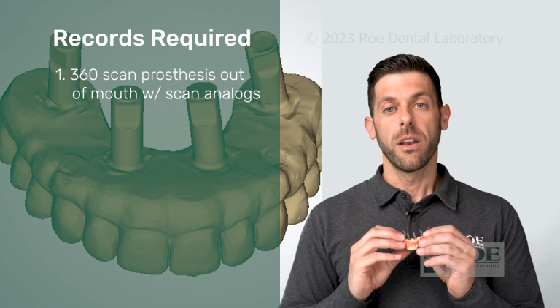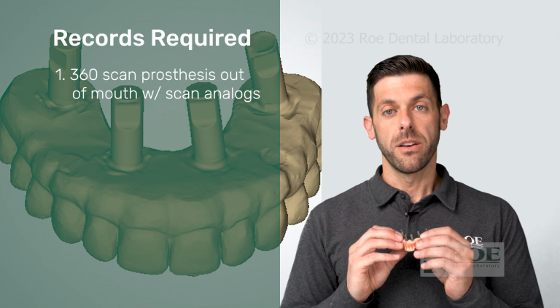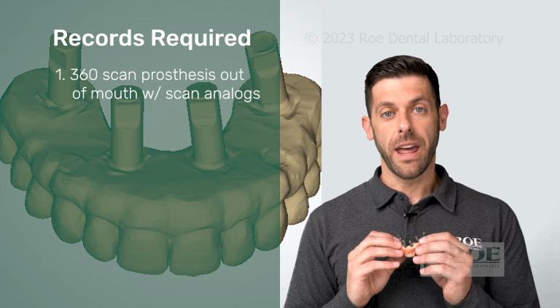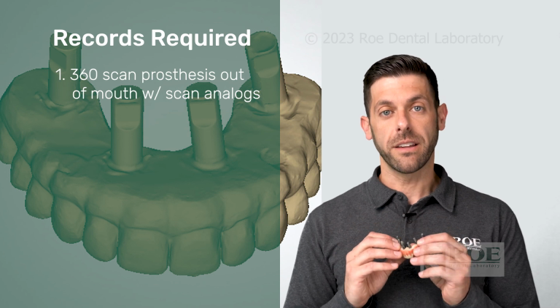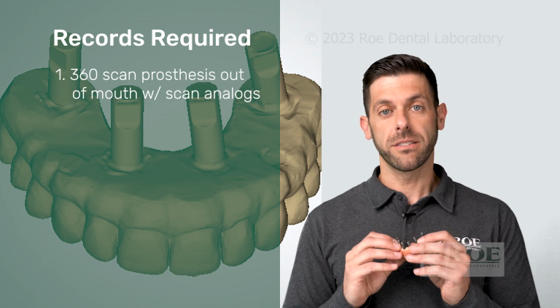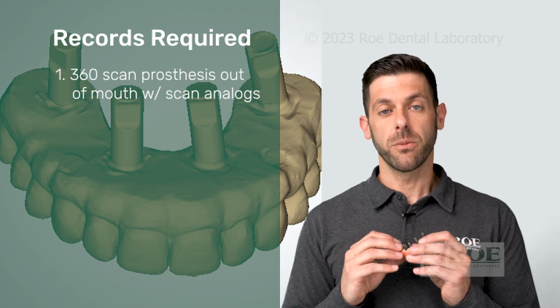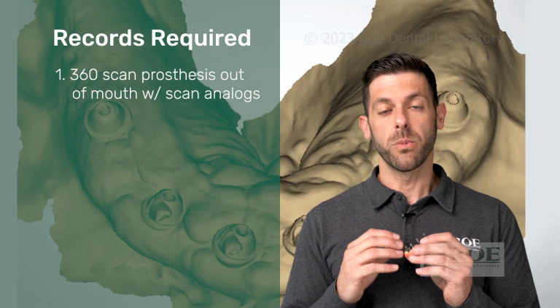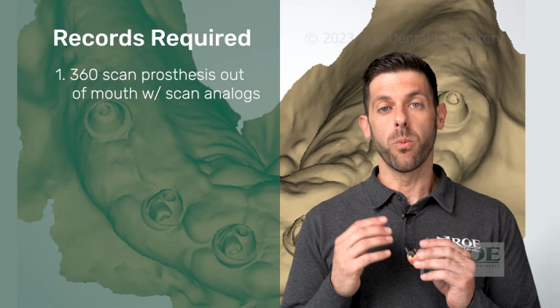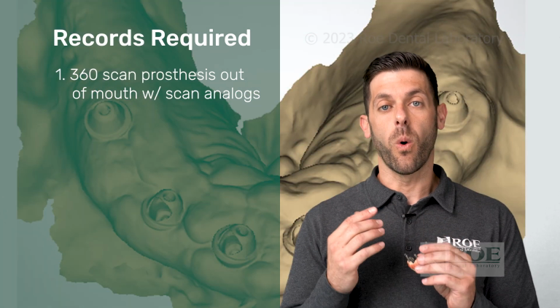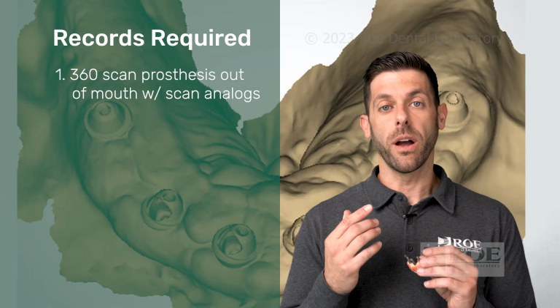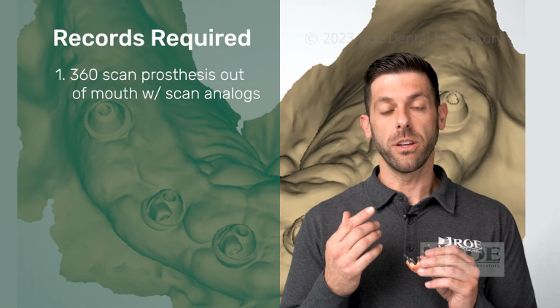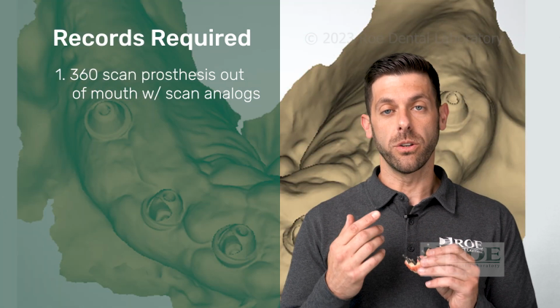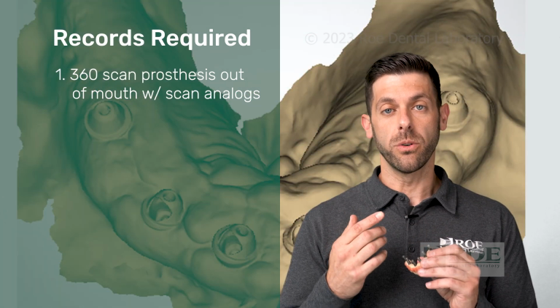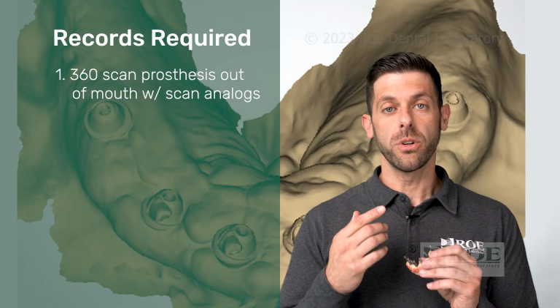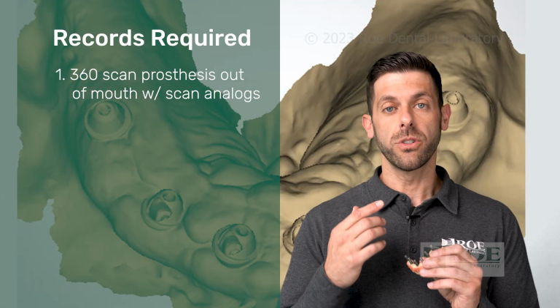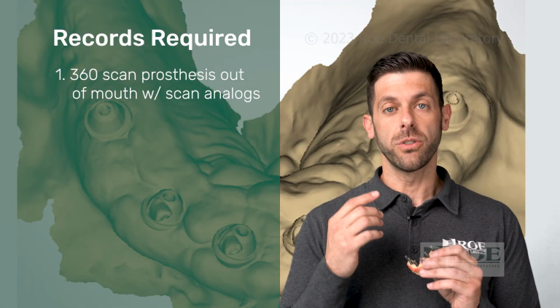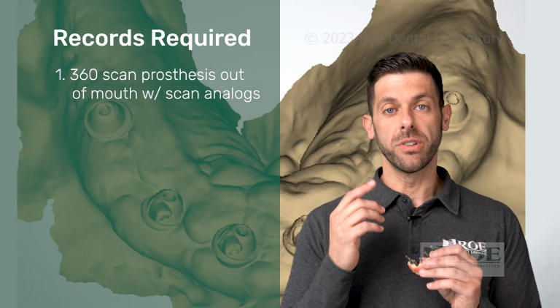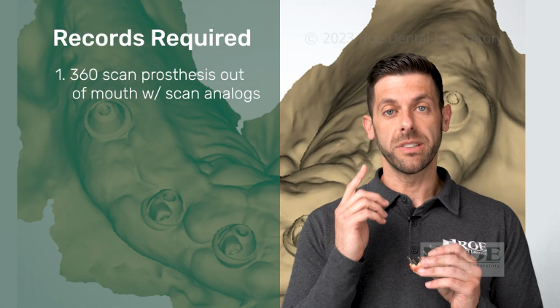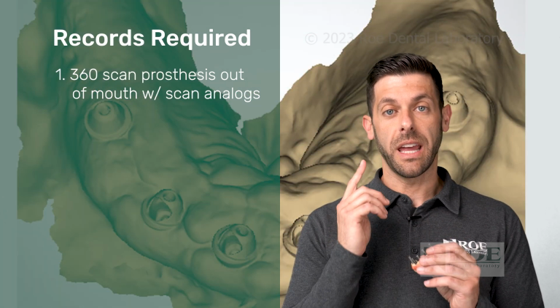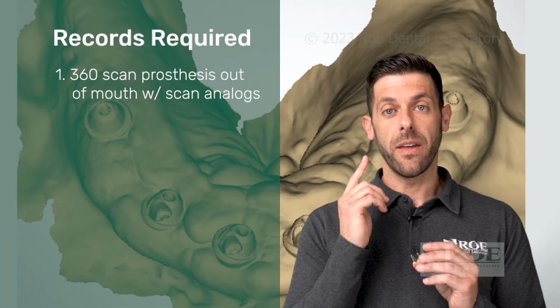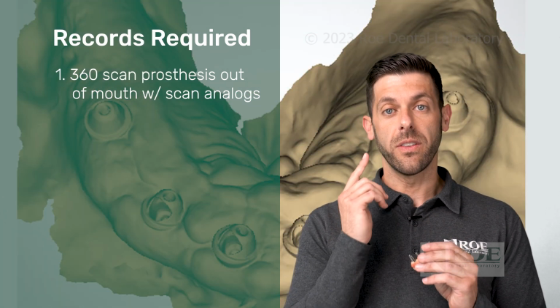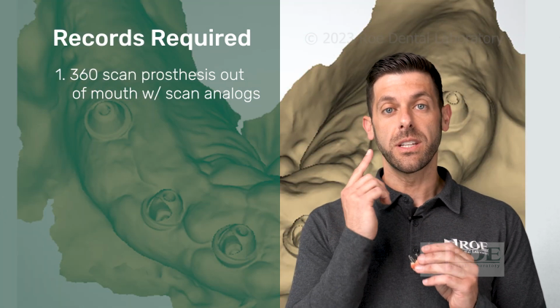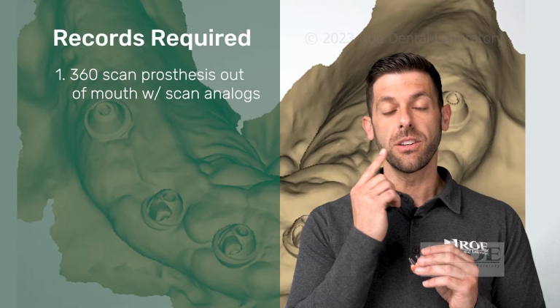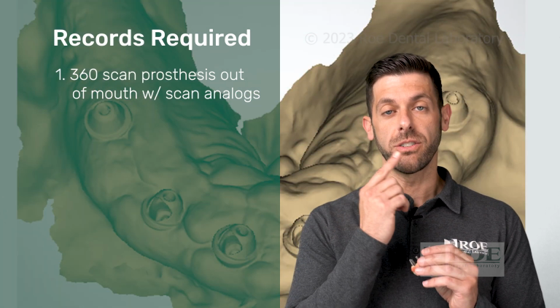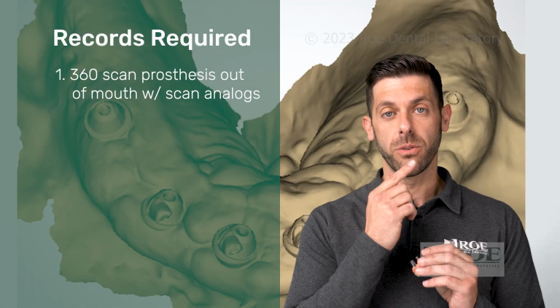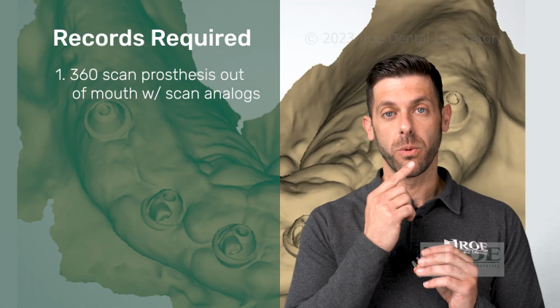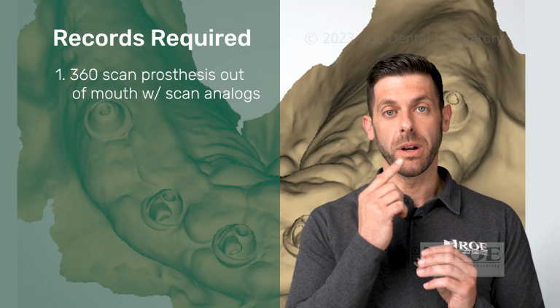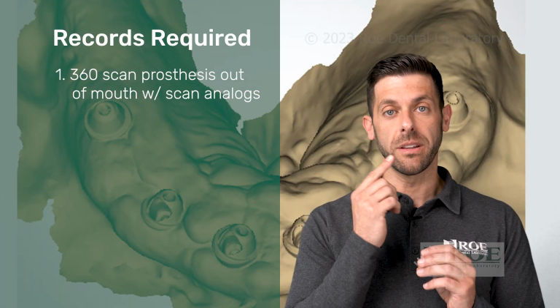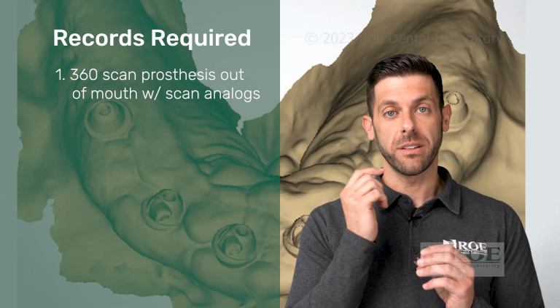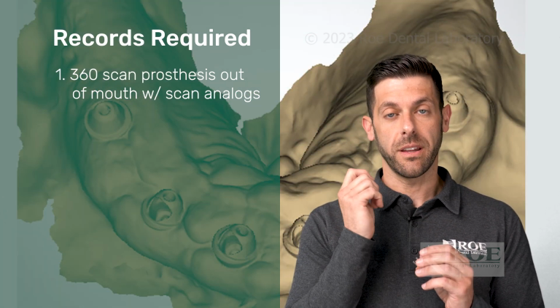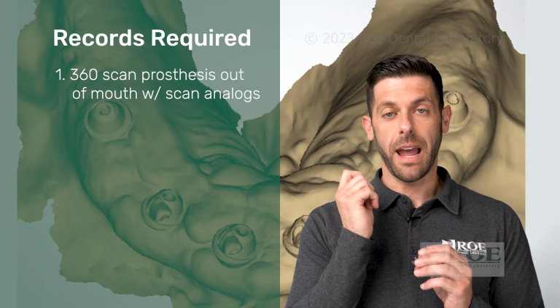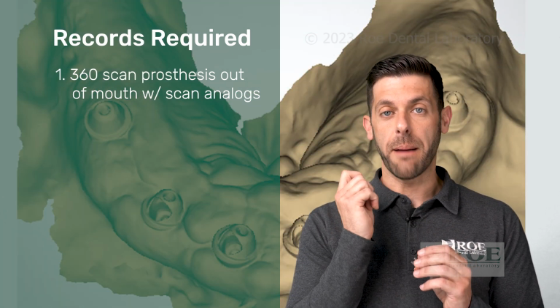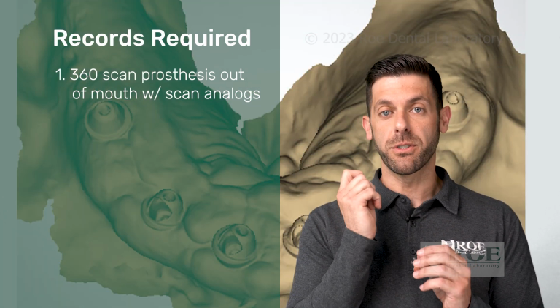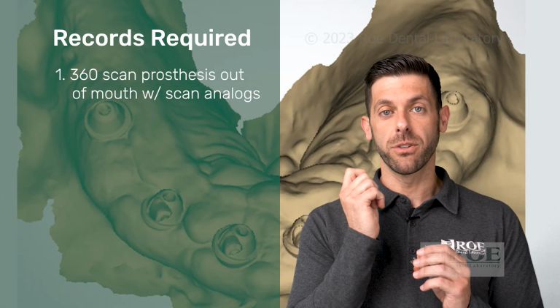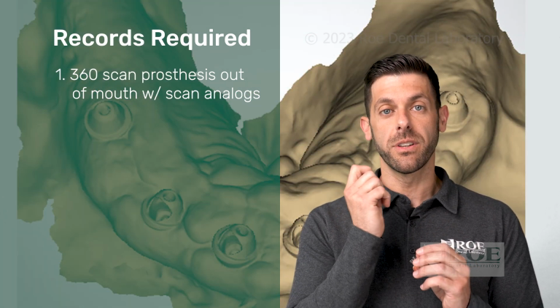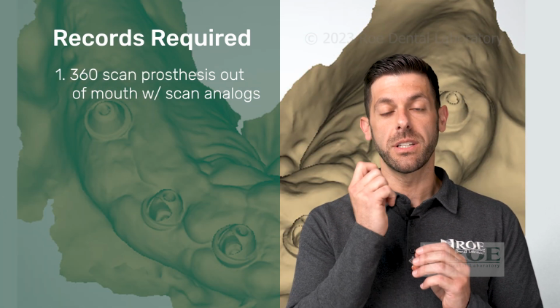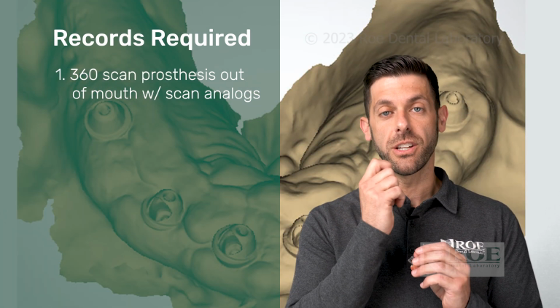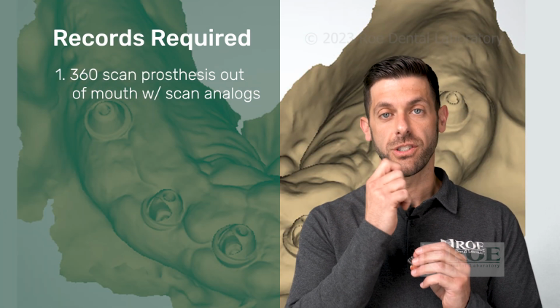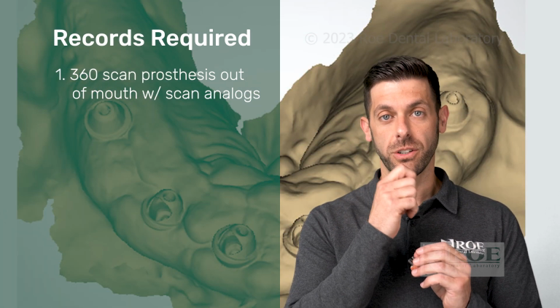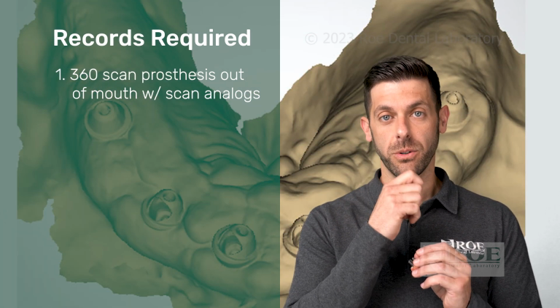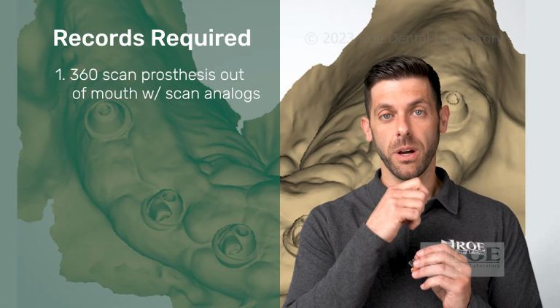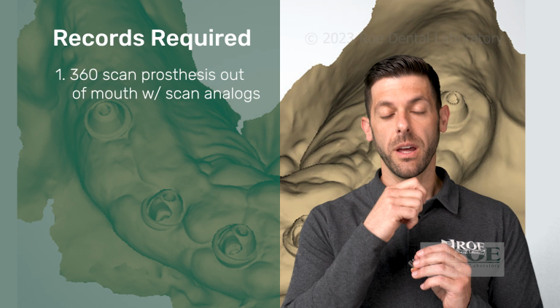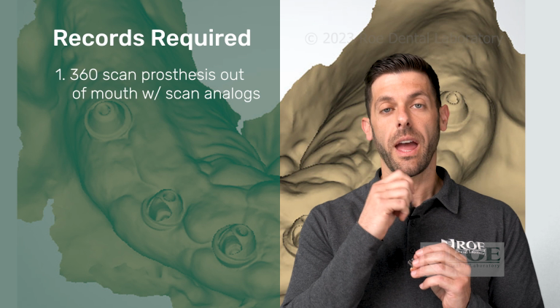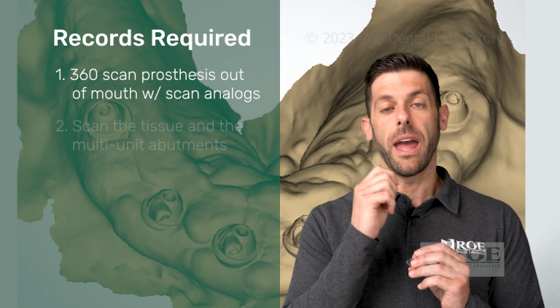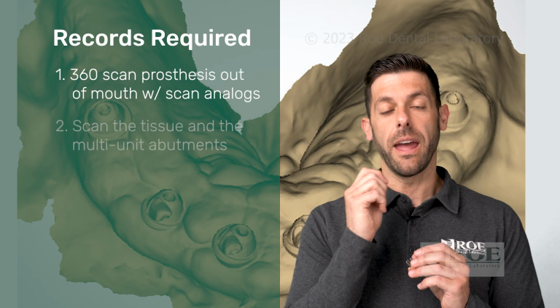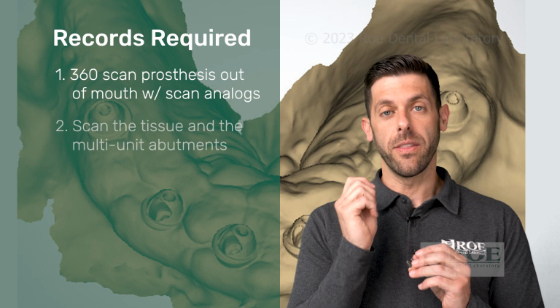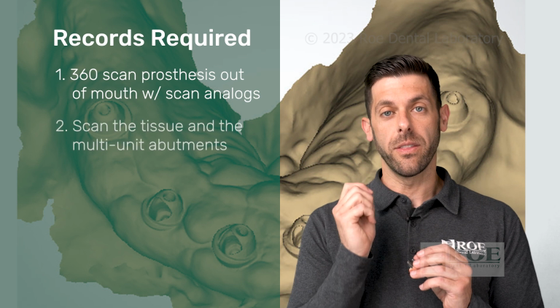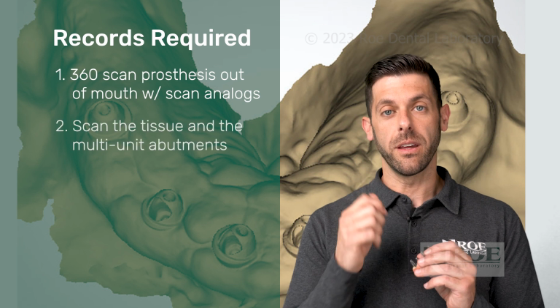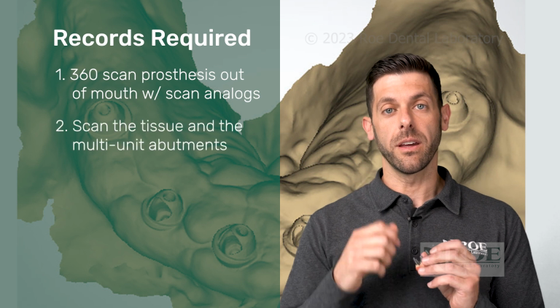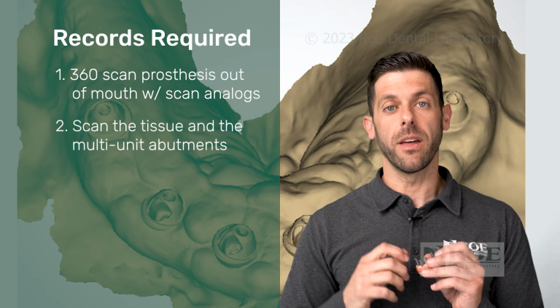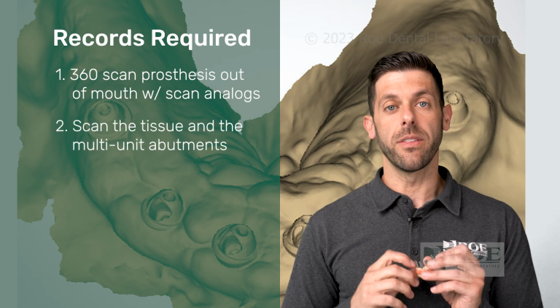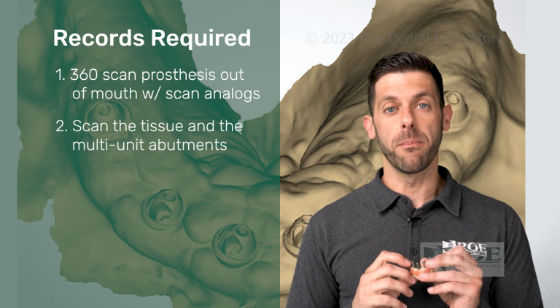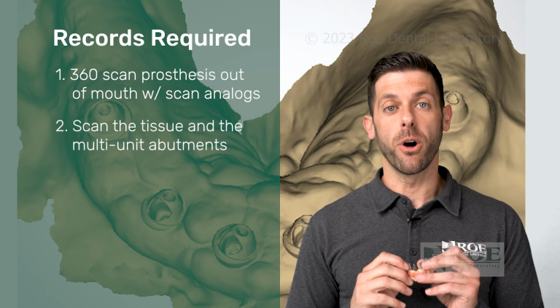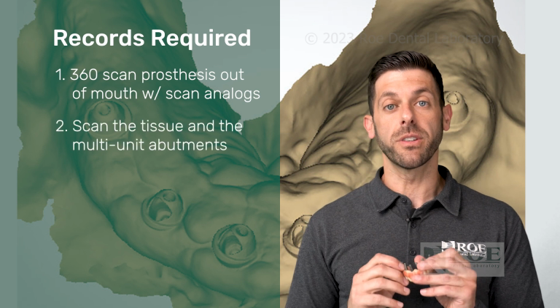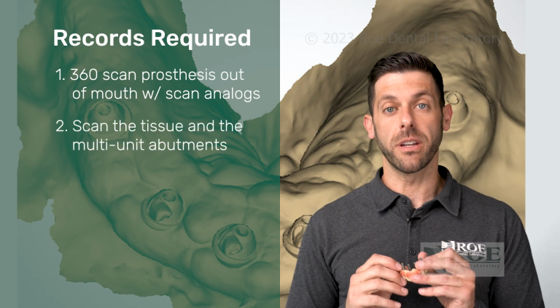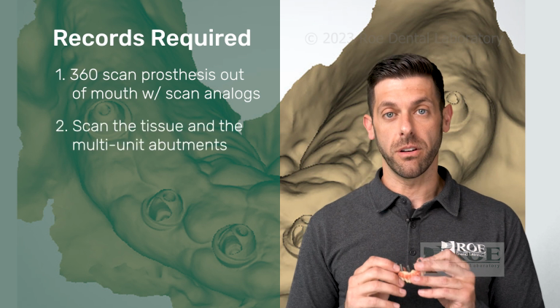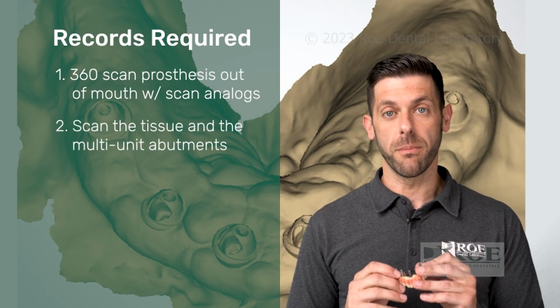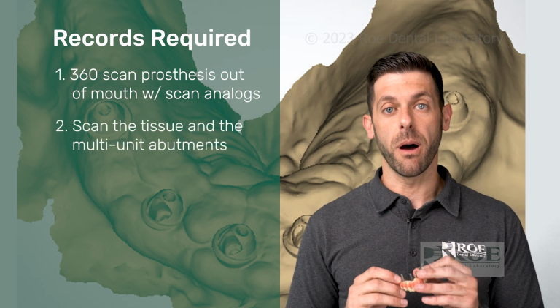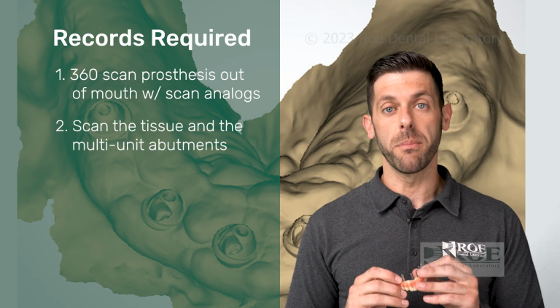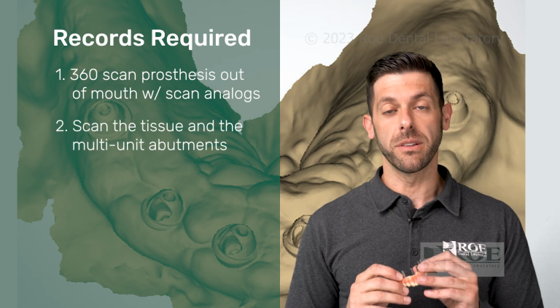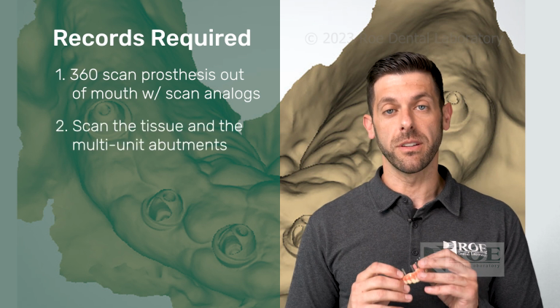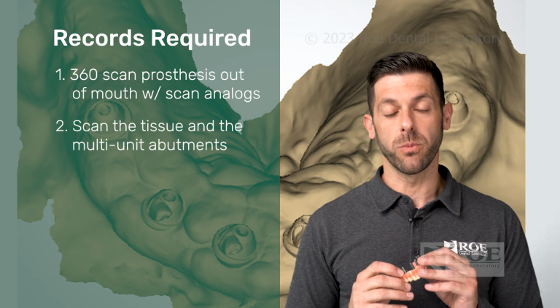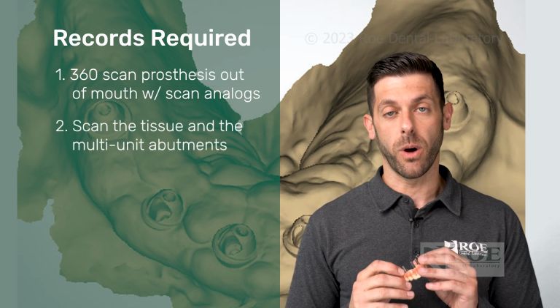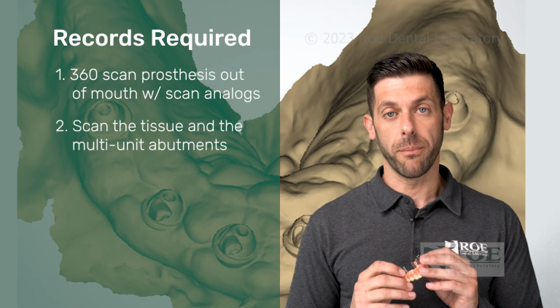Next, we want you to scan the tissue. We want to capture the tissue and the multi-unit abutments as well.